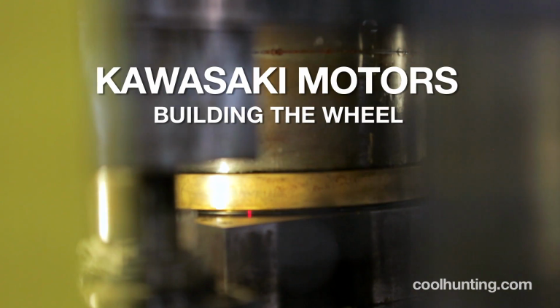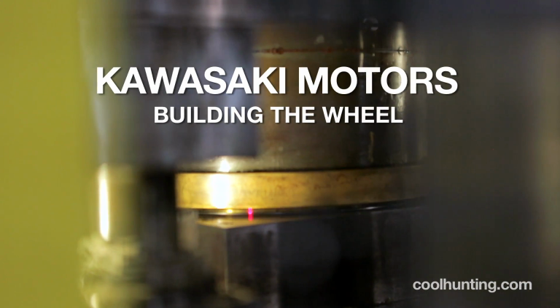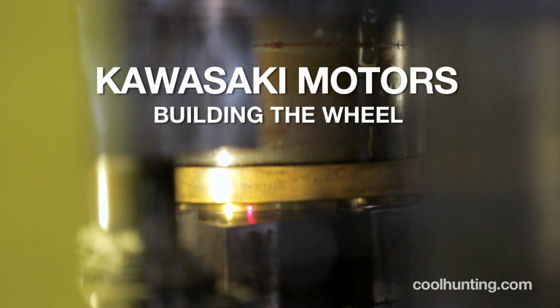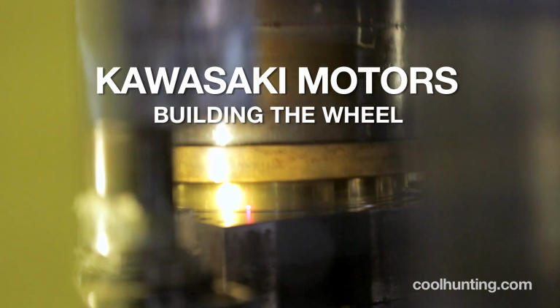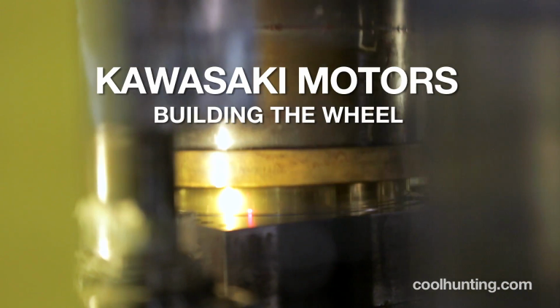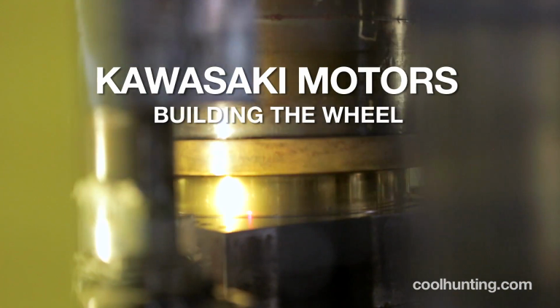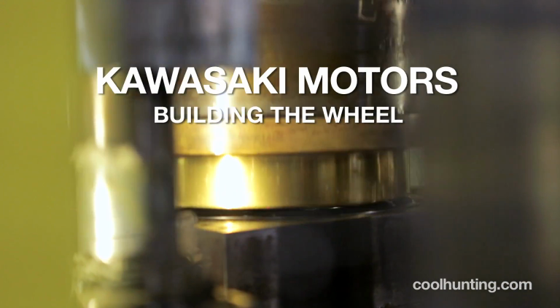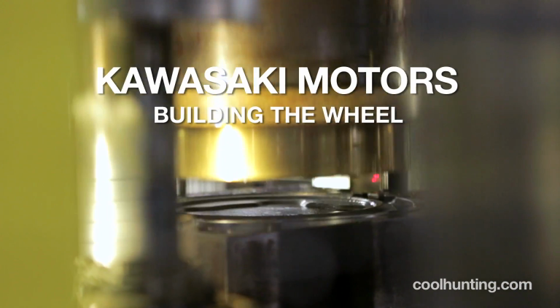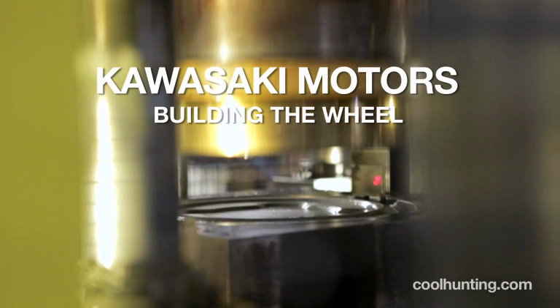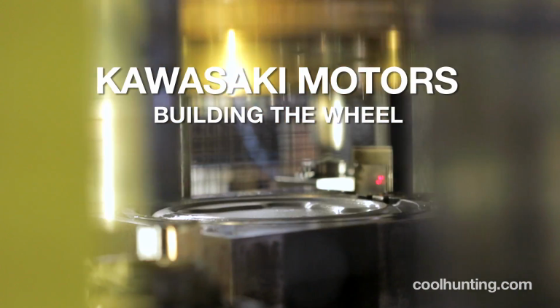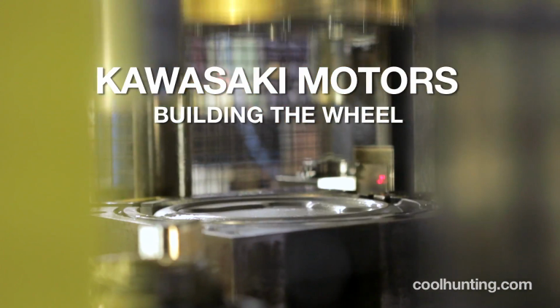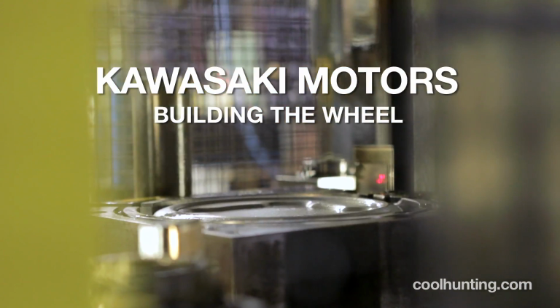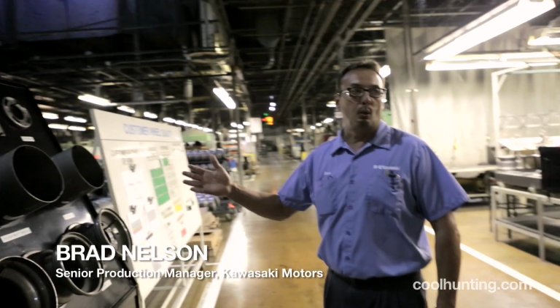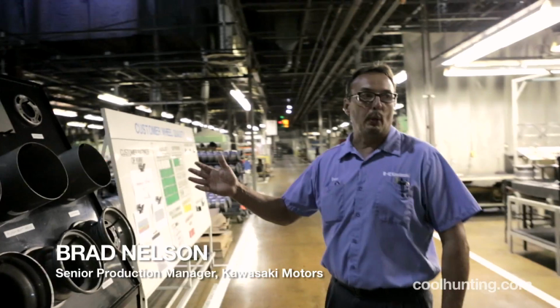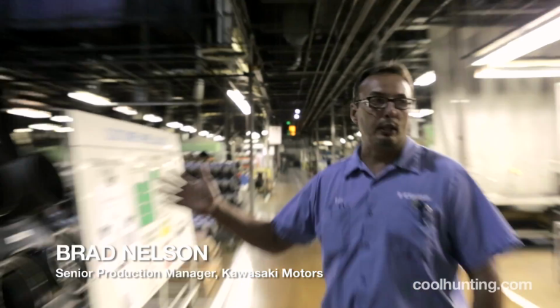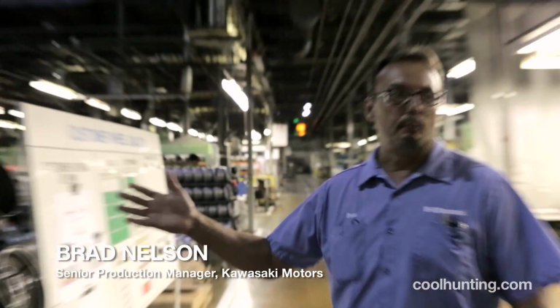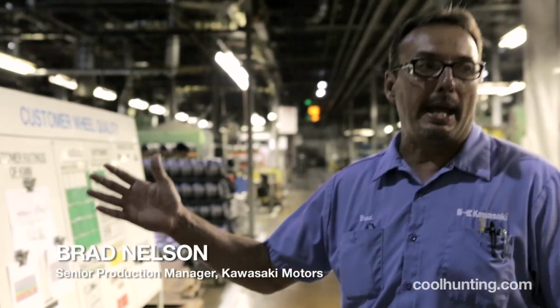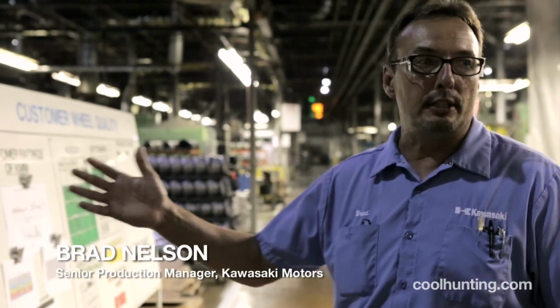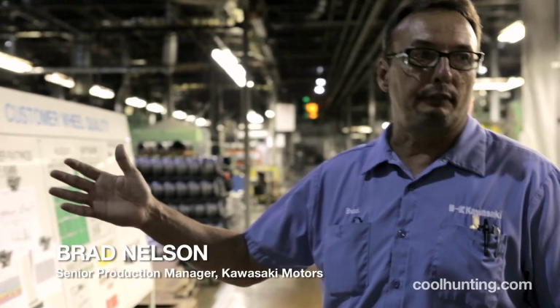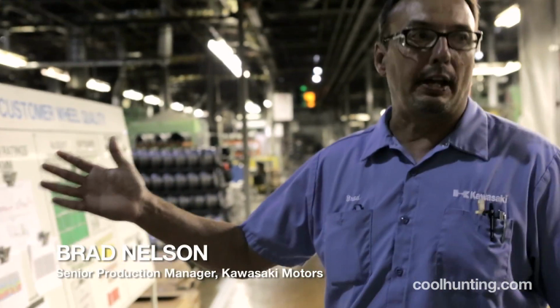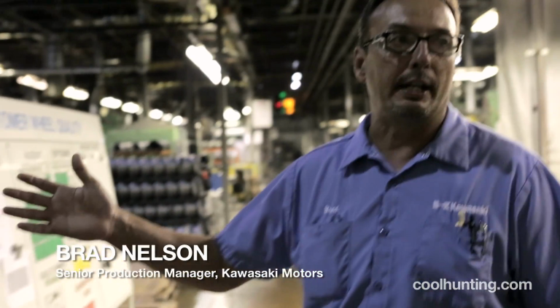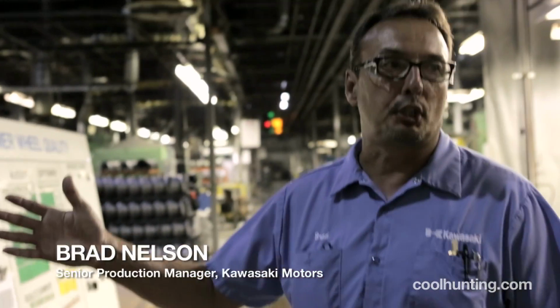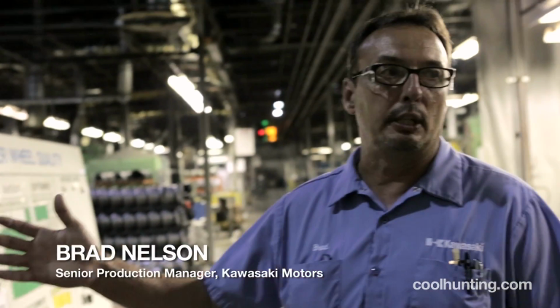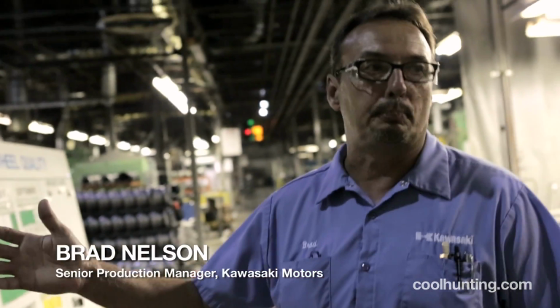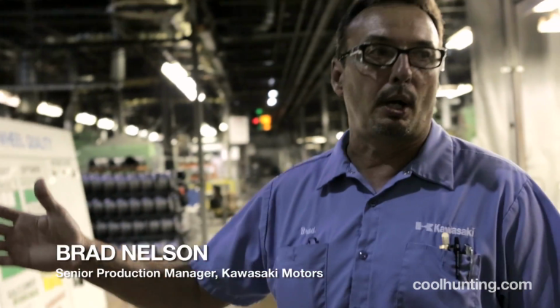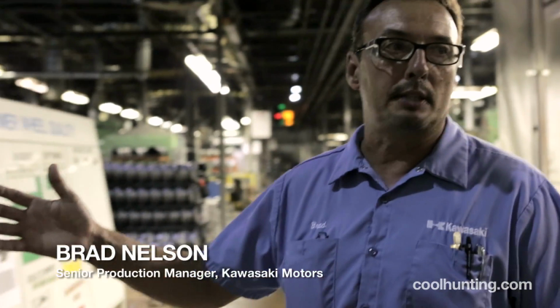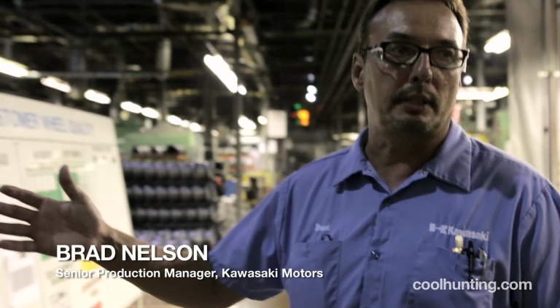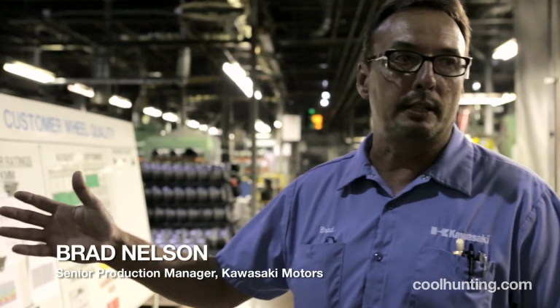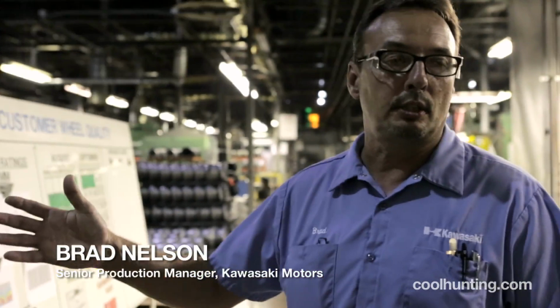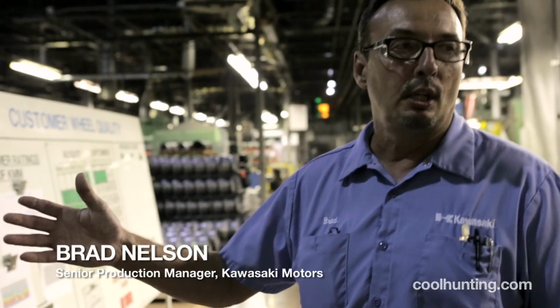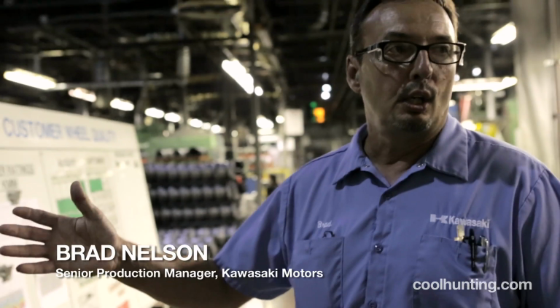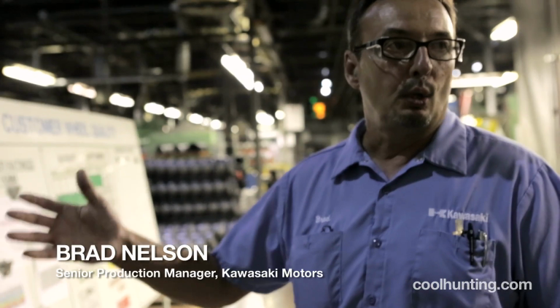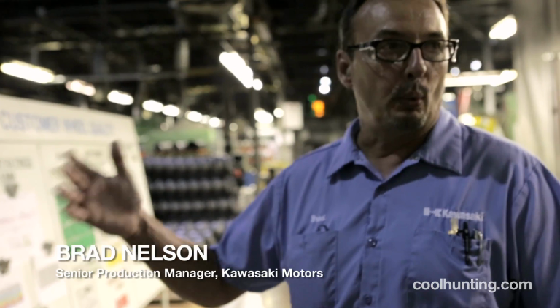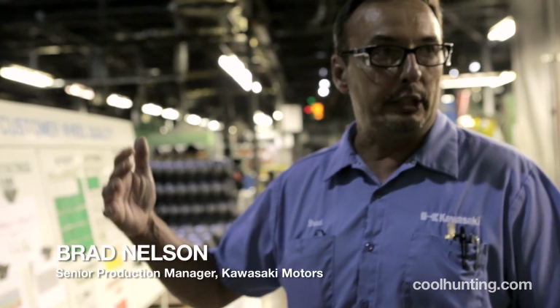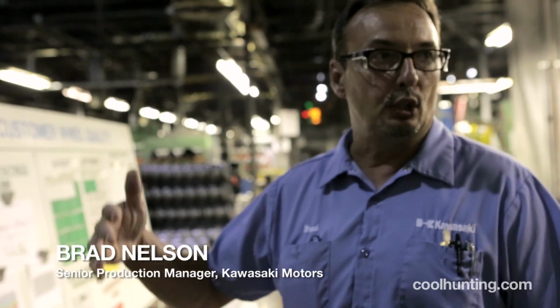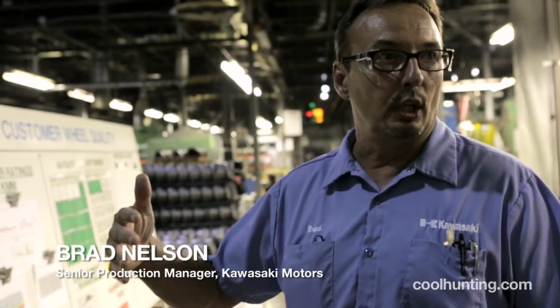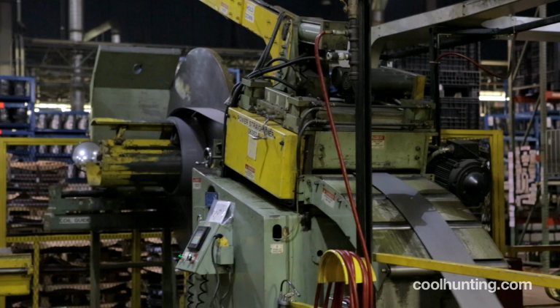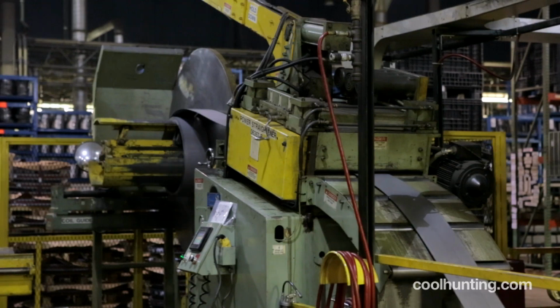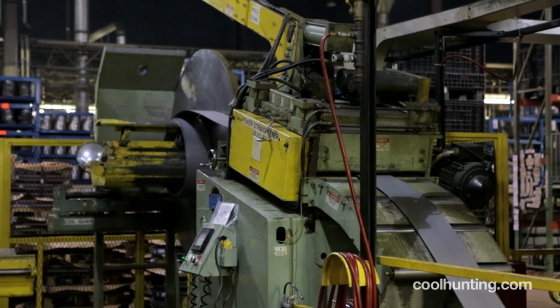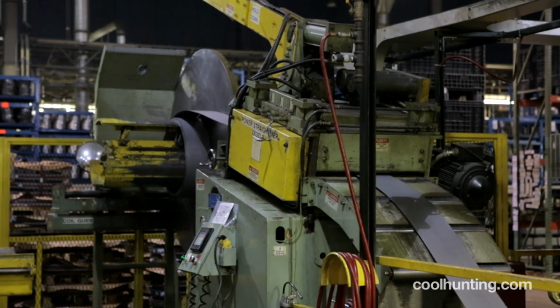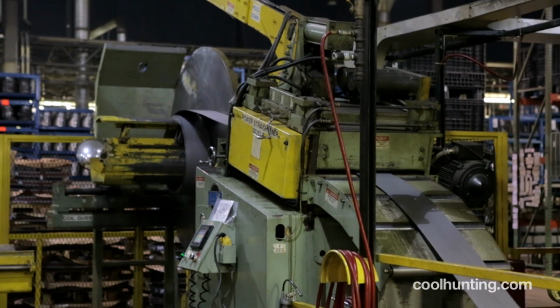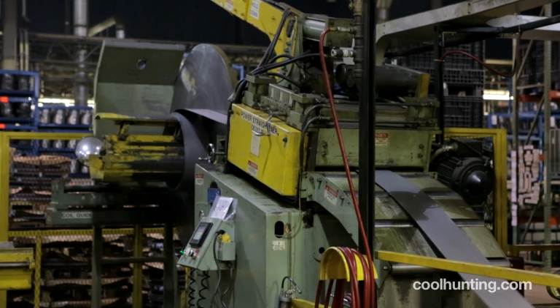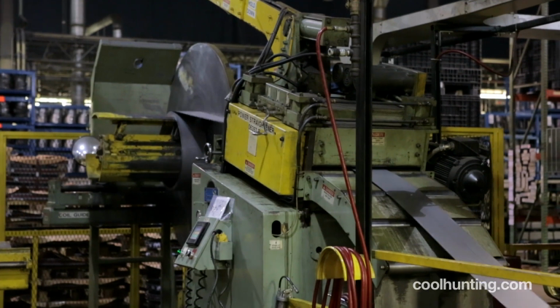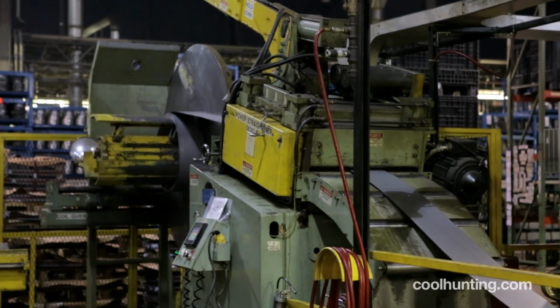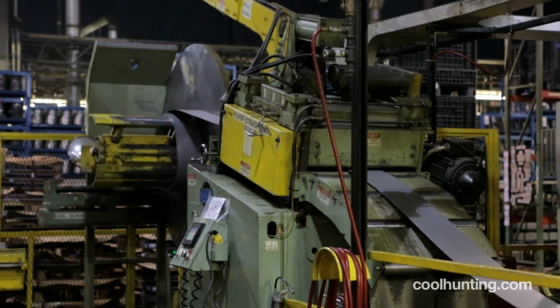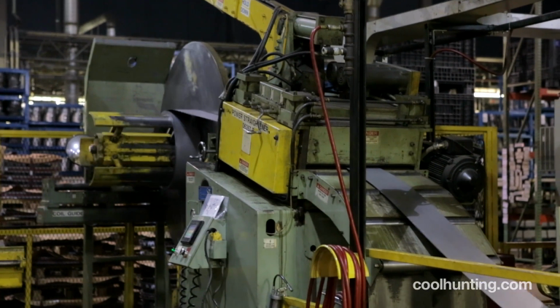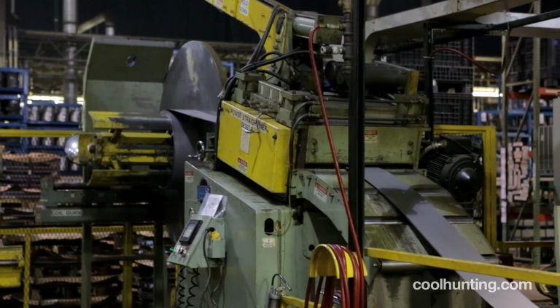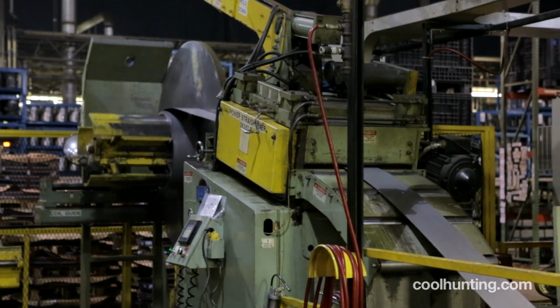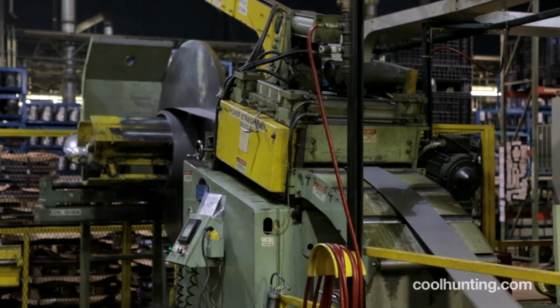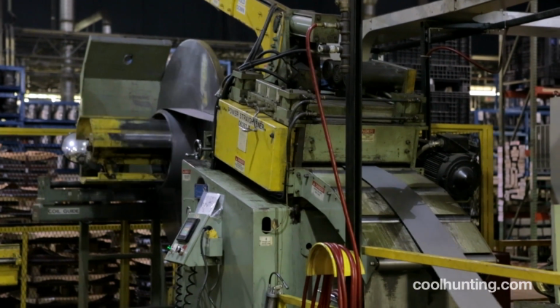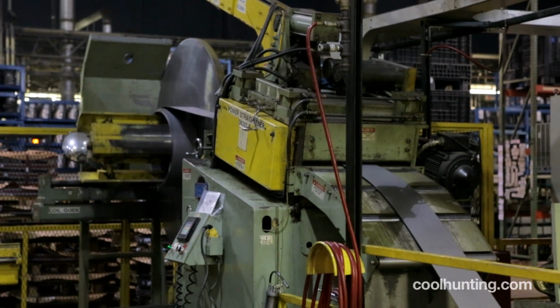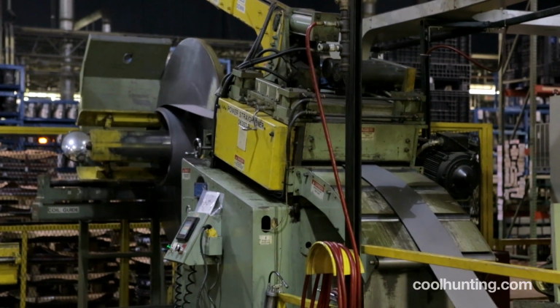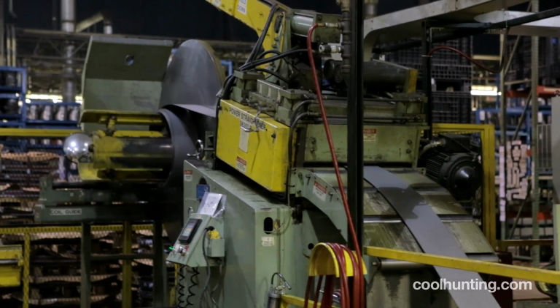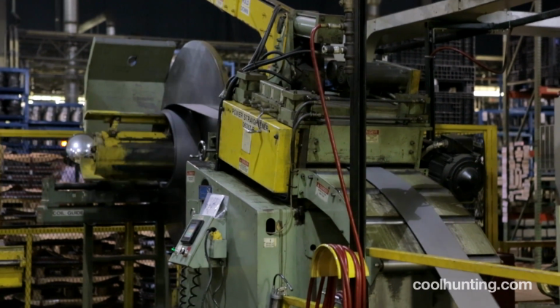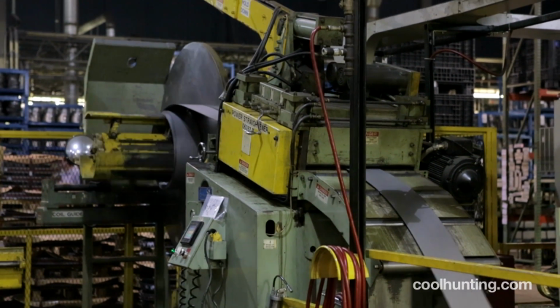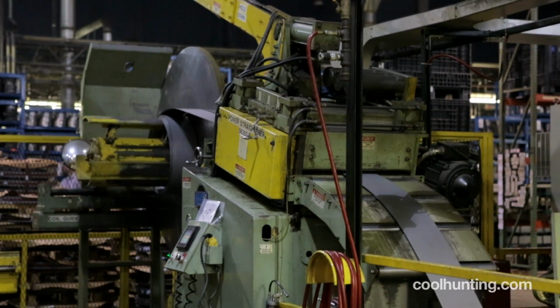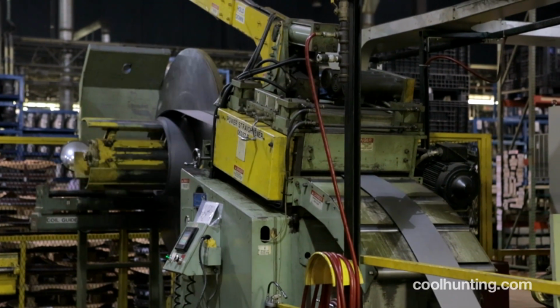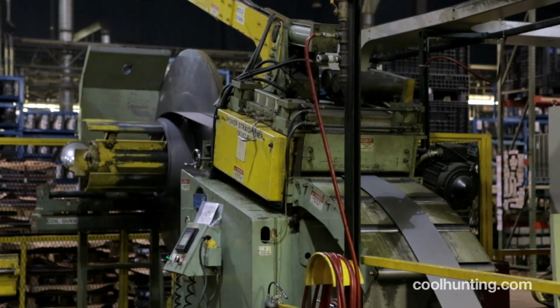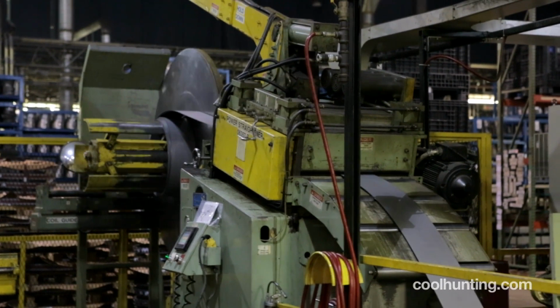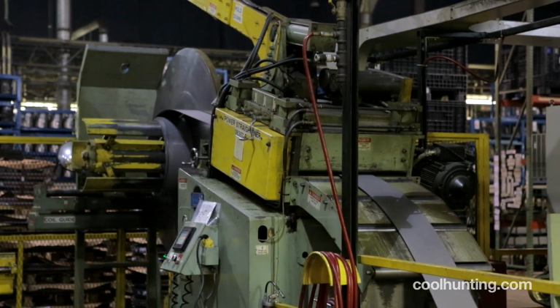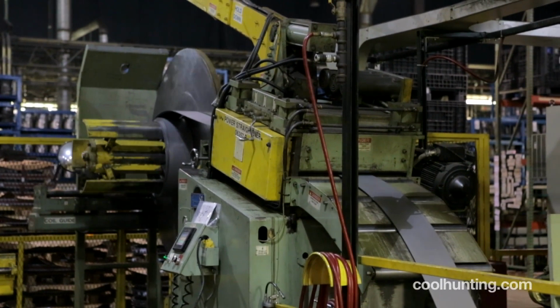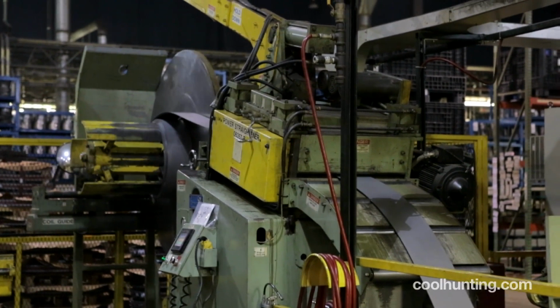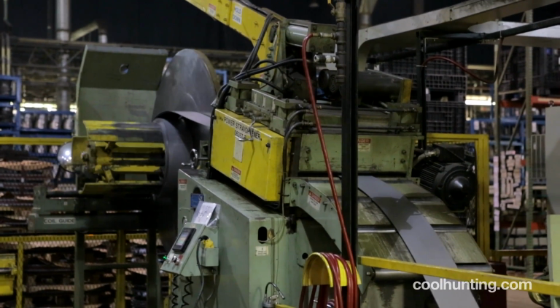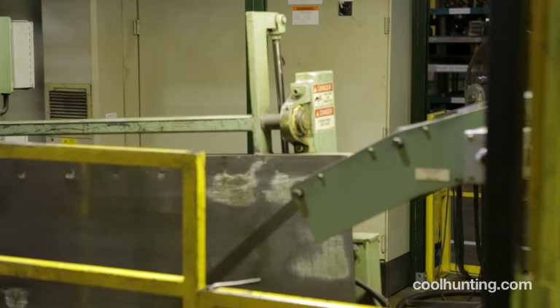This is the actual wheel manufacturing process. We do it from the ground up. We buy coiled material.